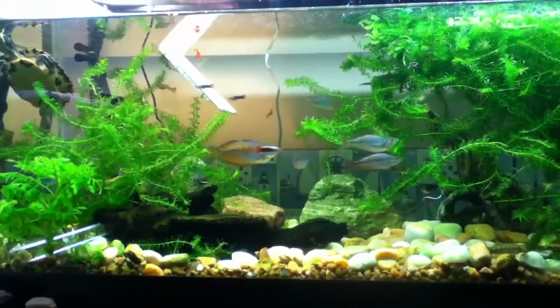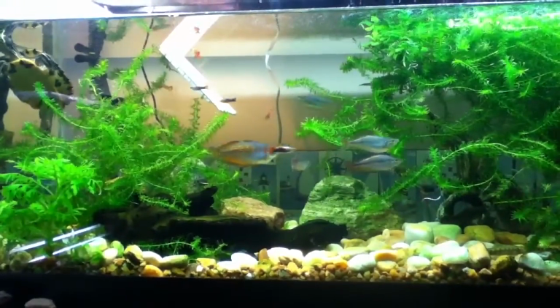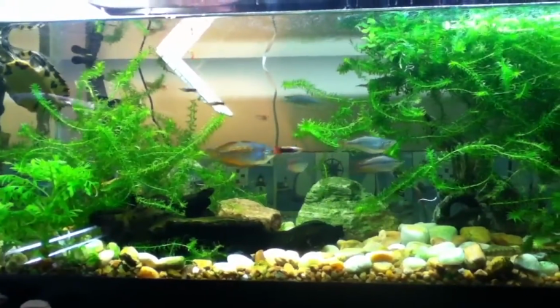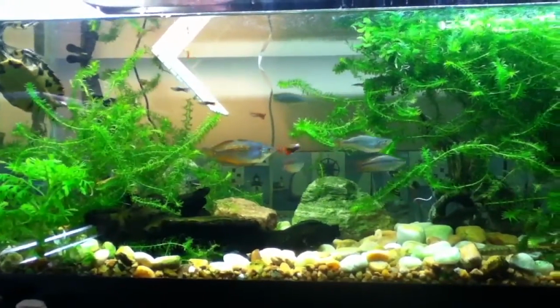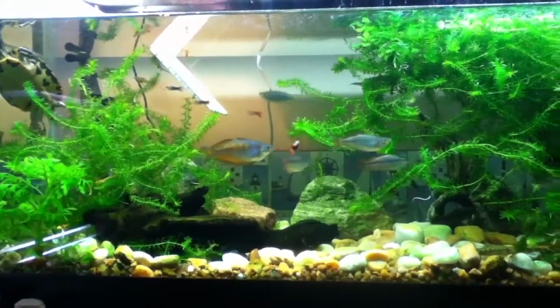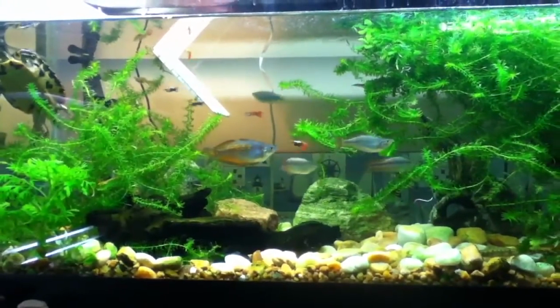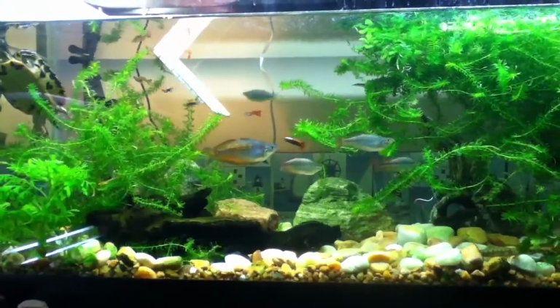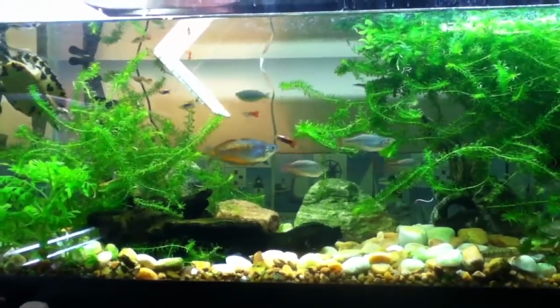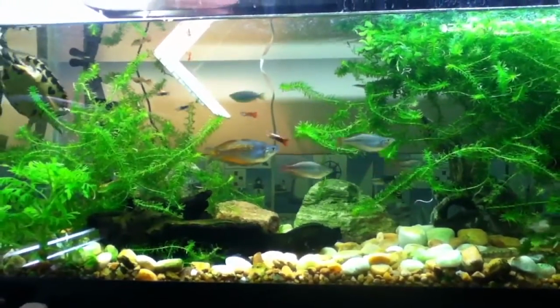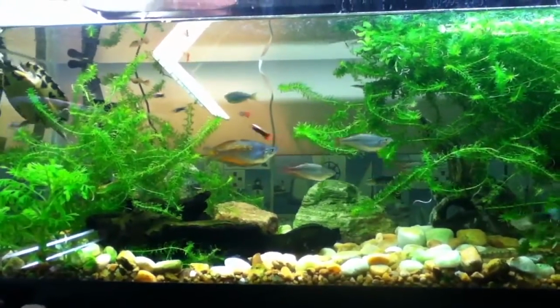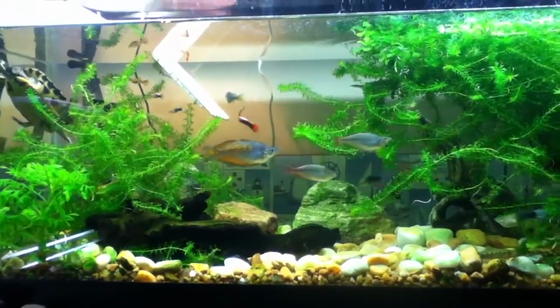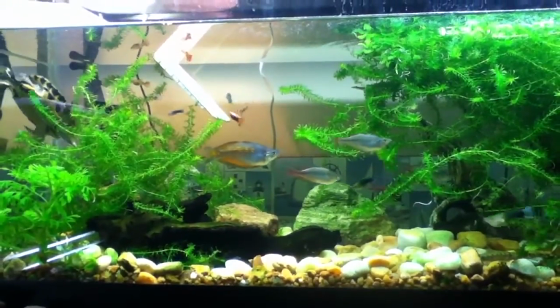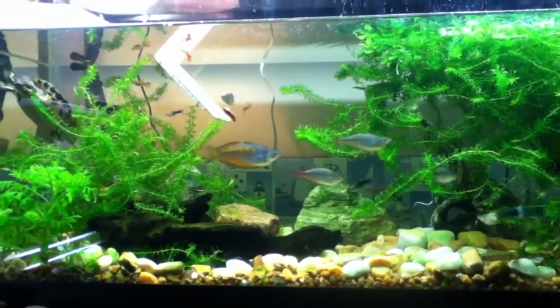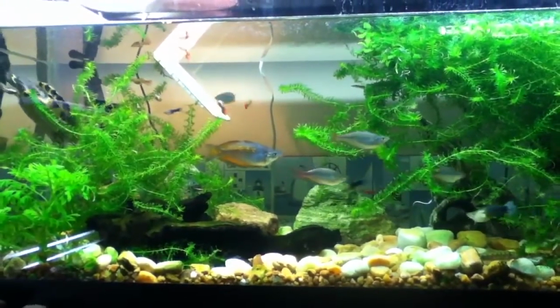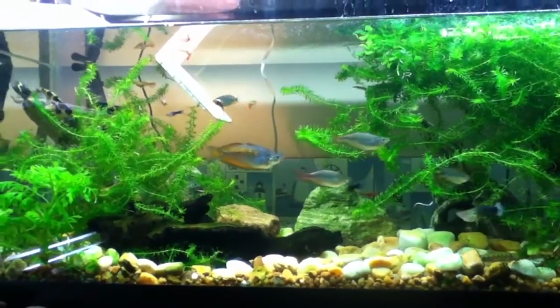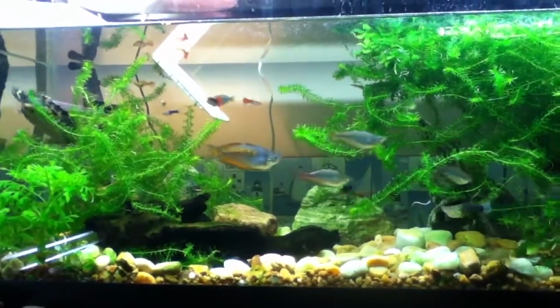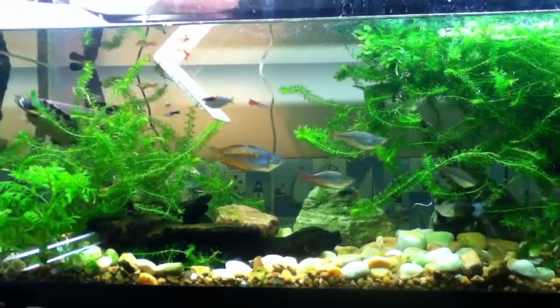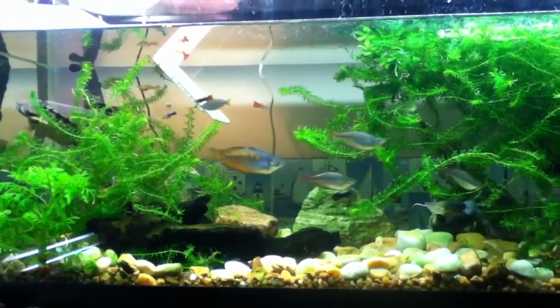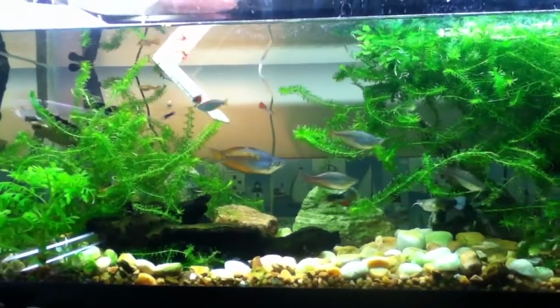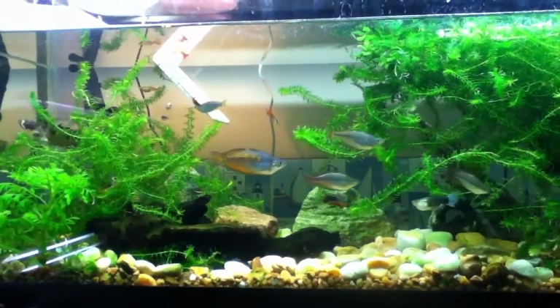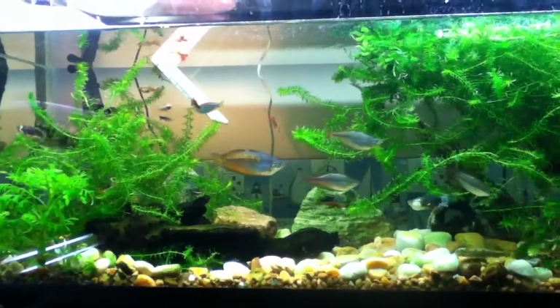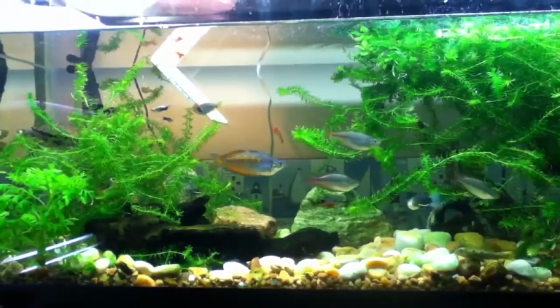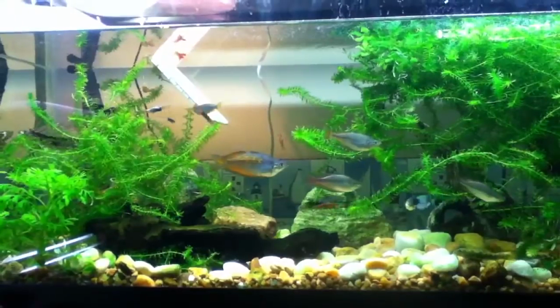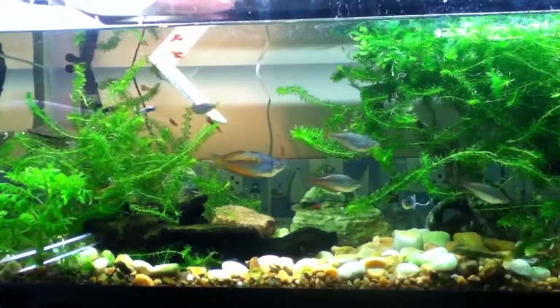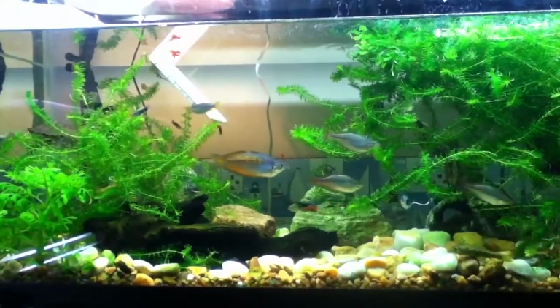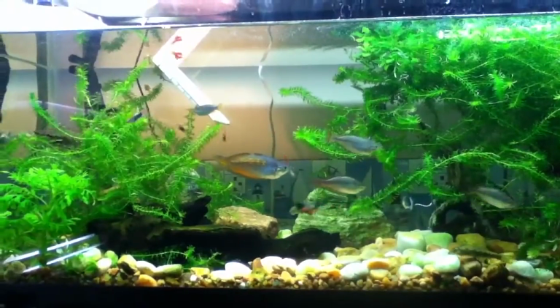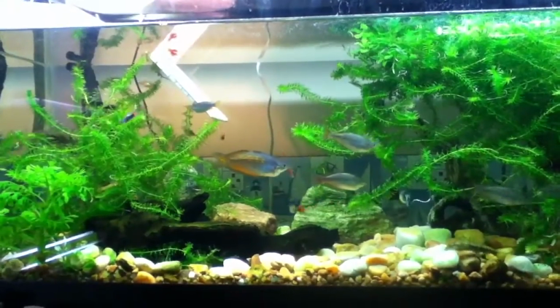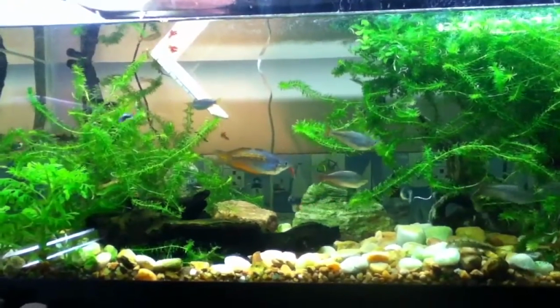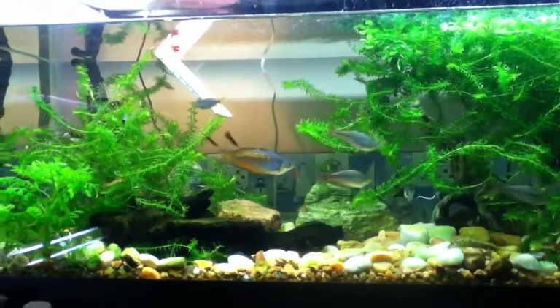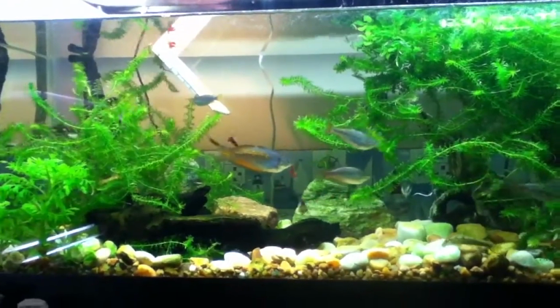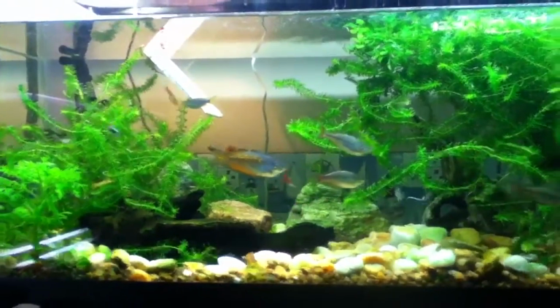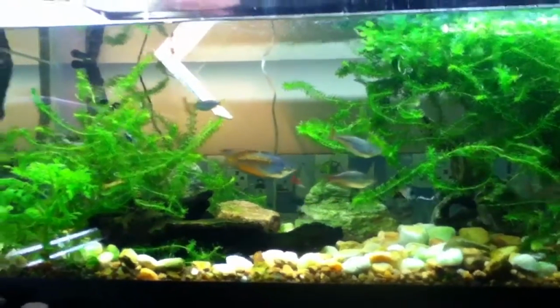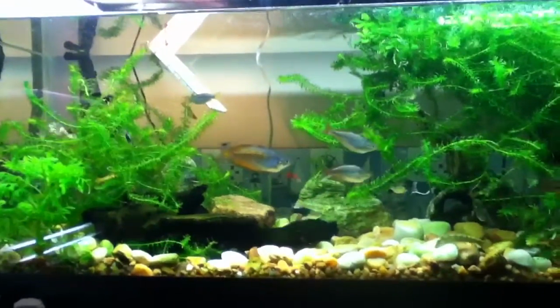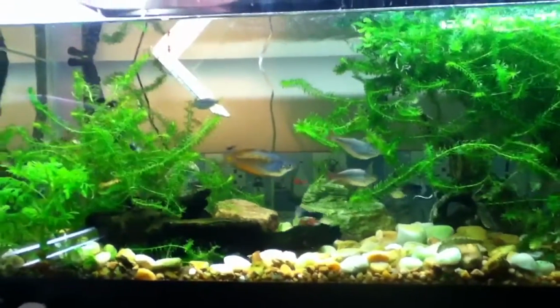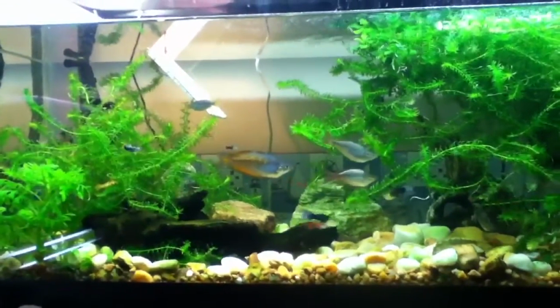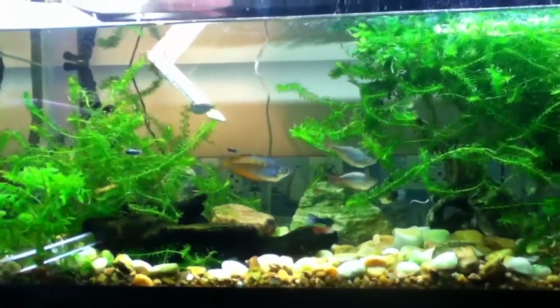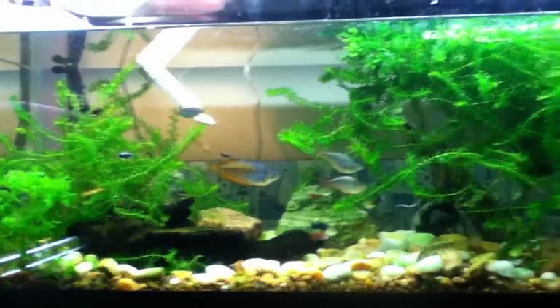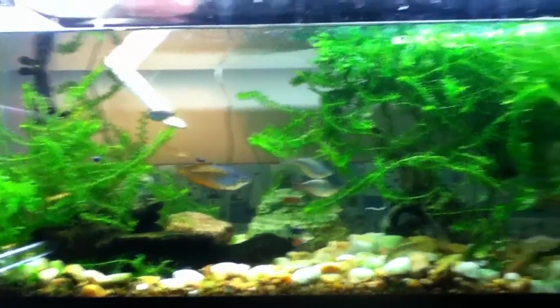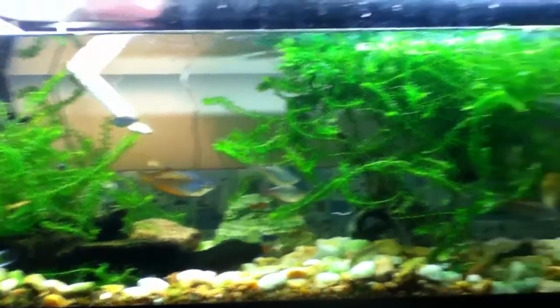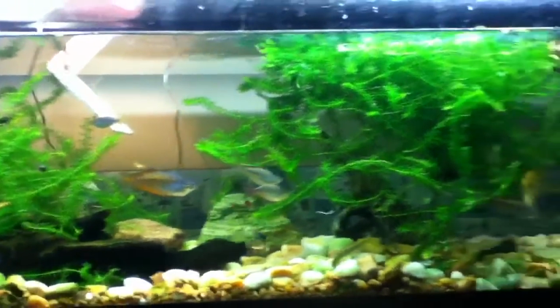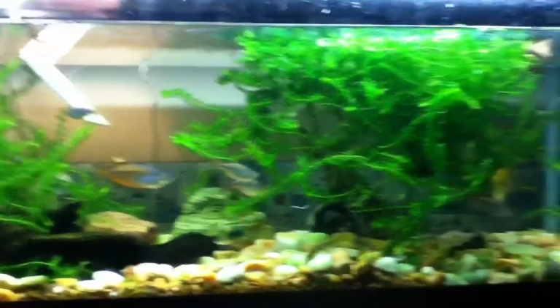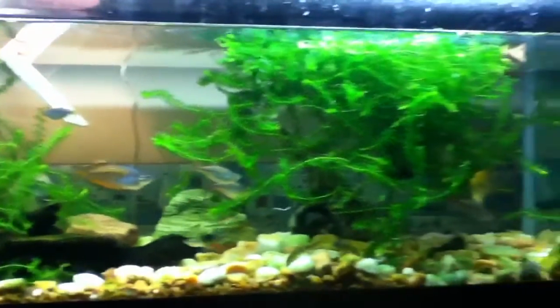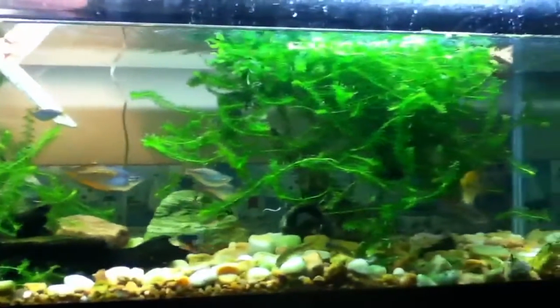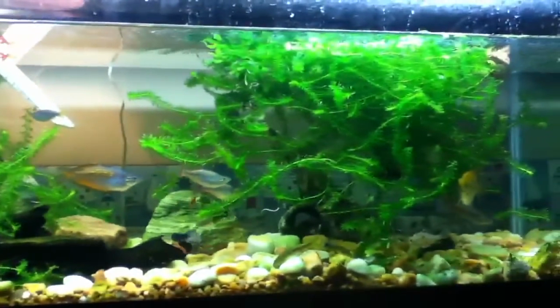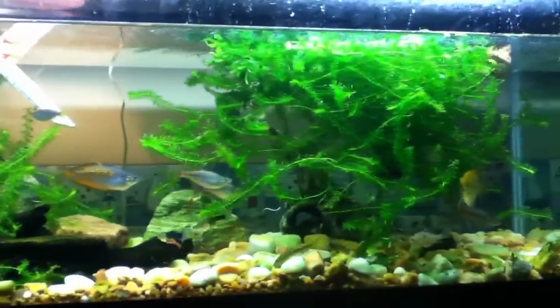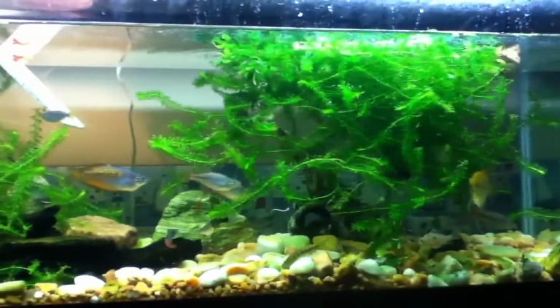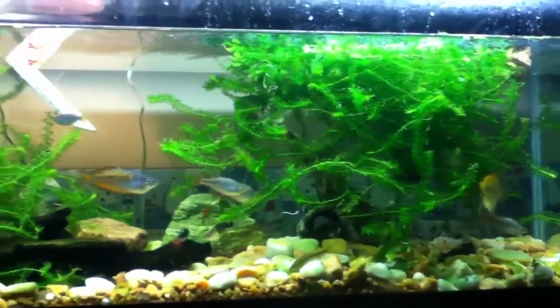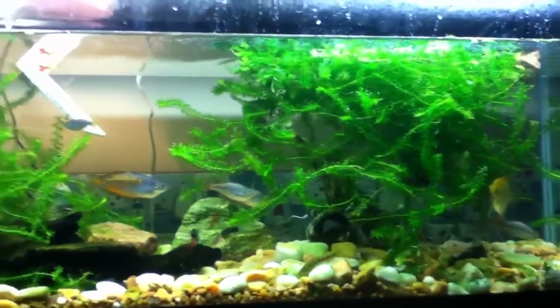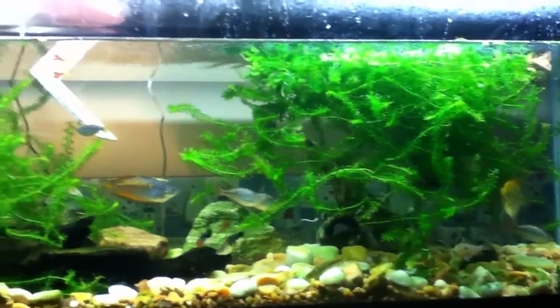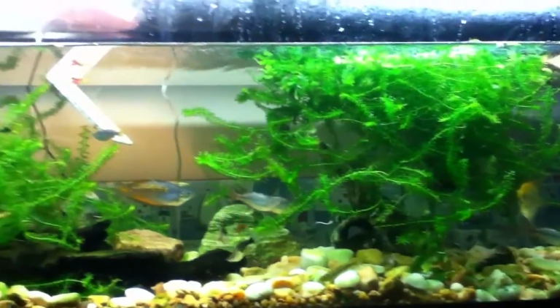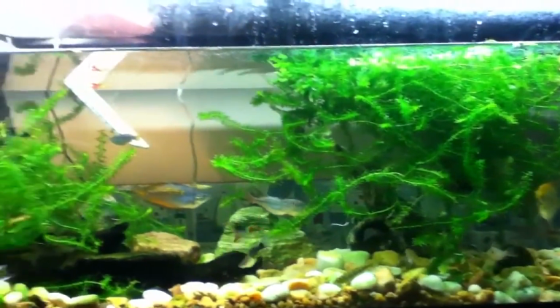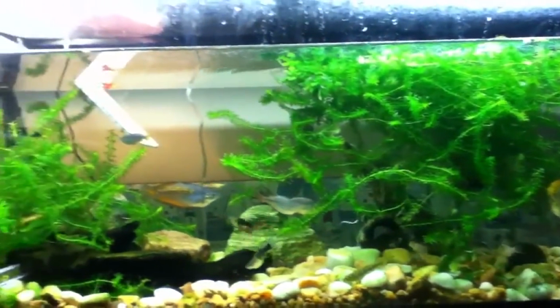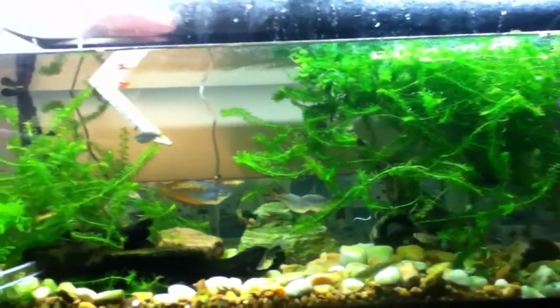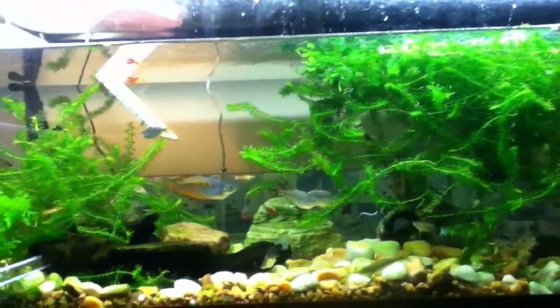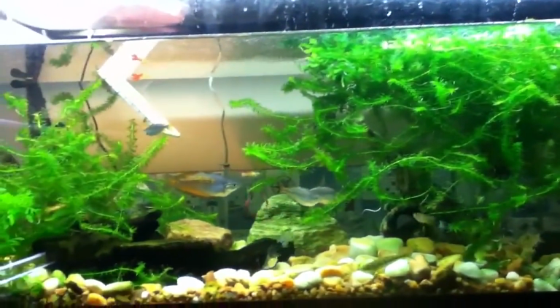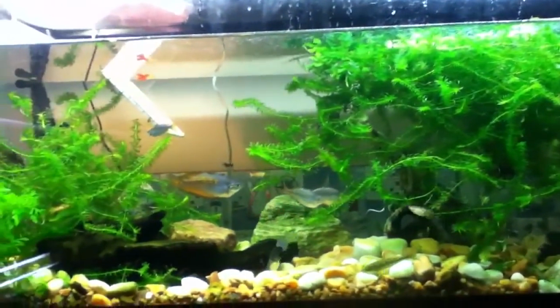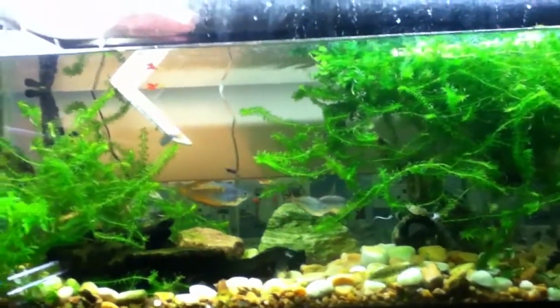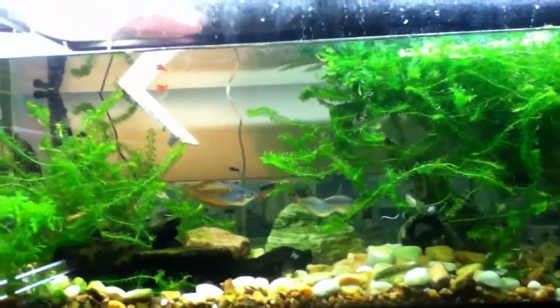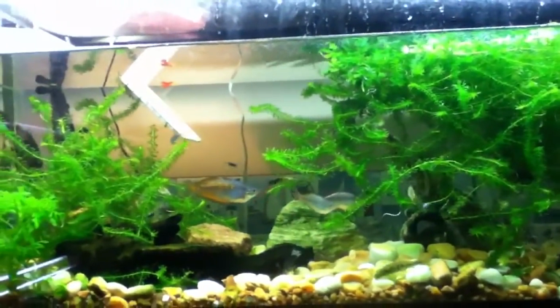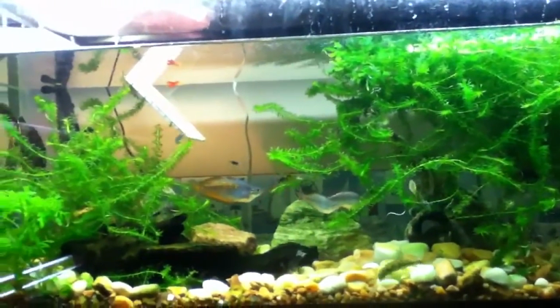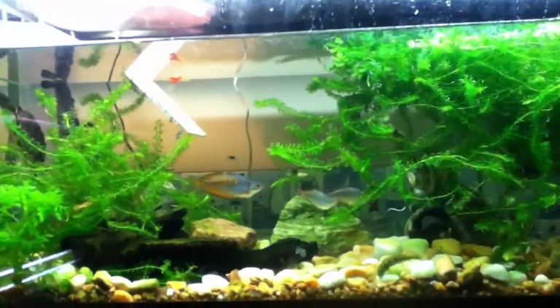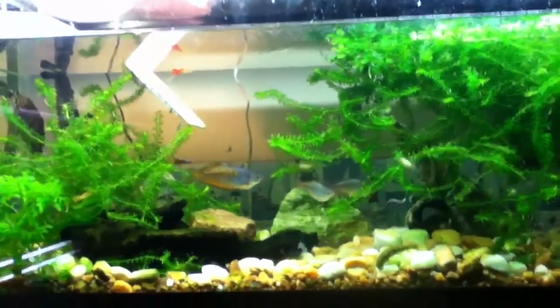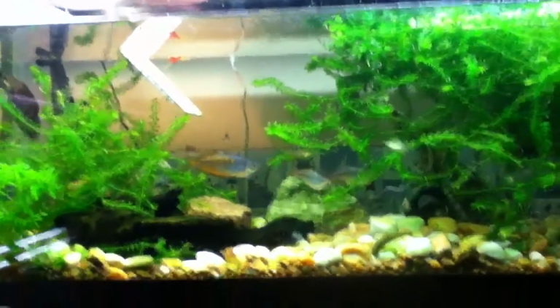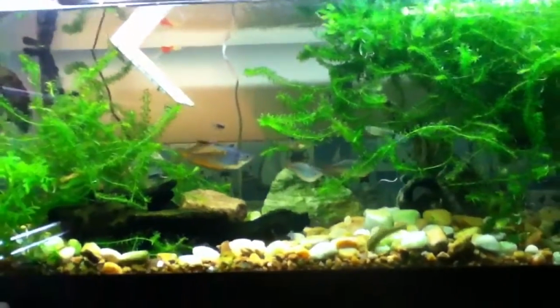Australian rainbow fish are very easy to keep, very cheap, and very beautiful. Parkinson's rainbow fish are also very easy to keep and really beautiful.